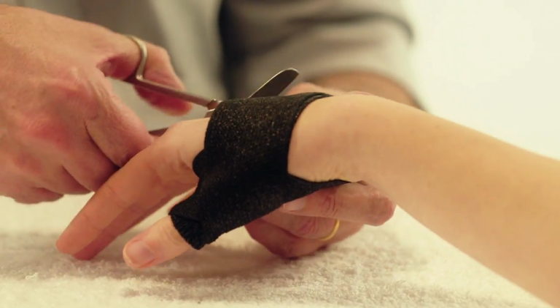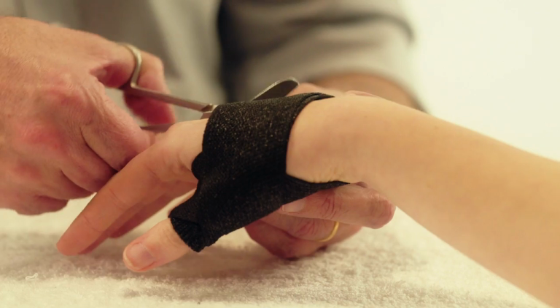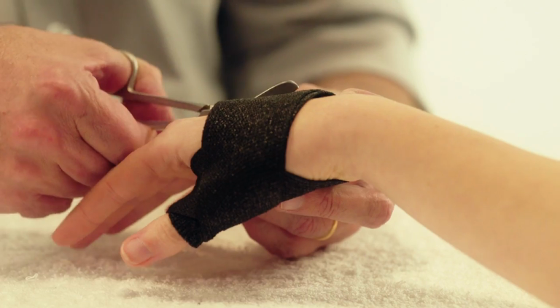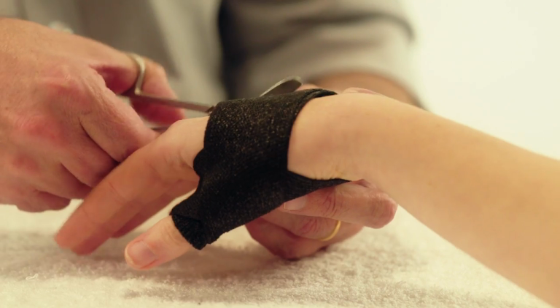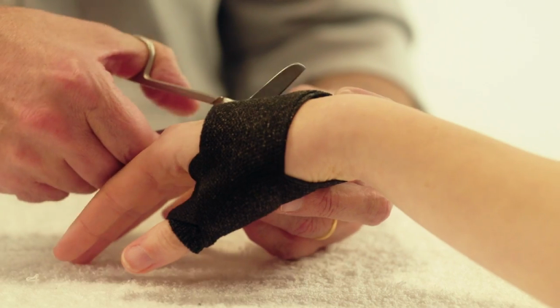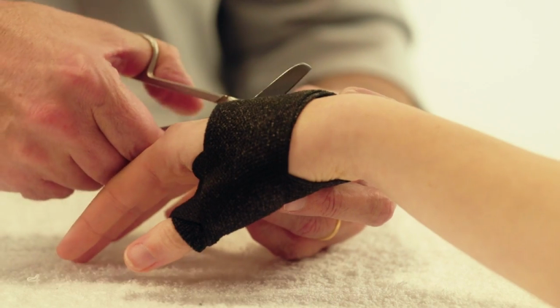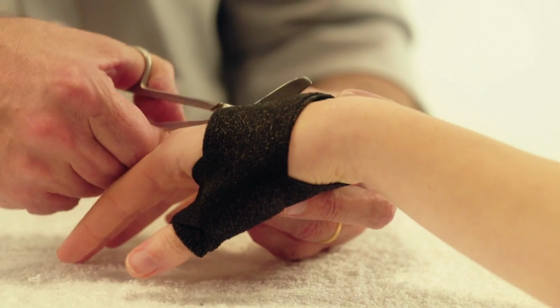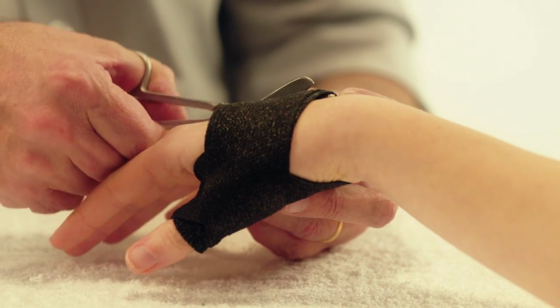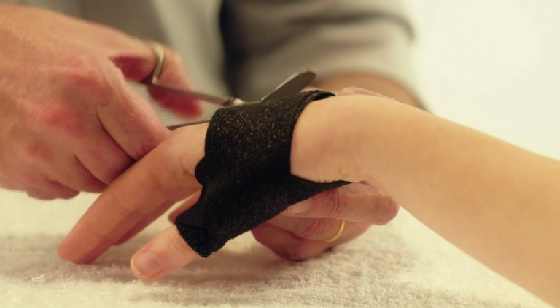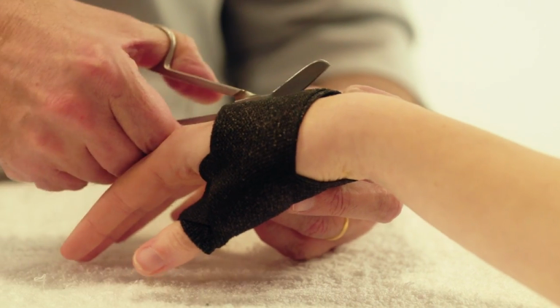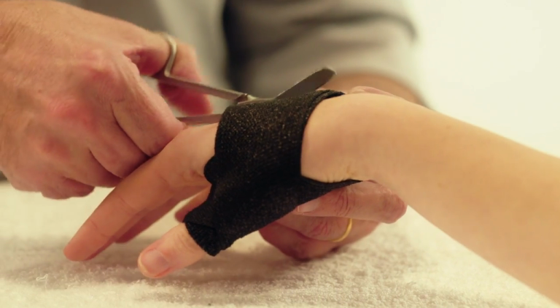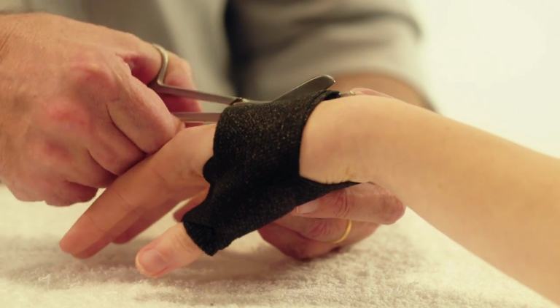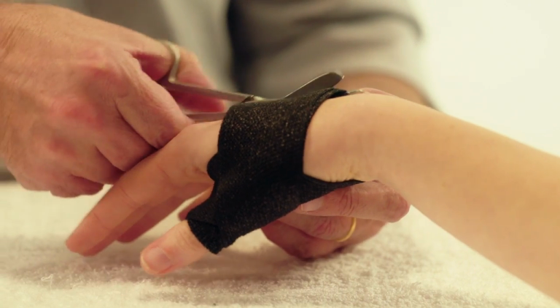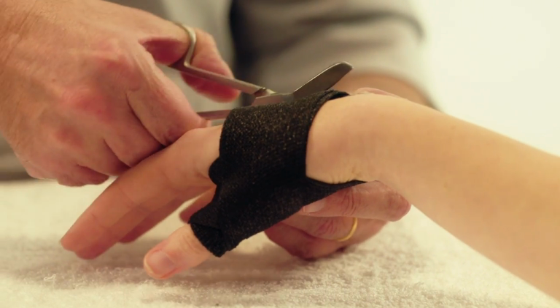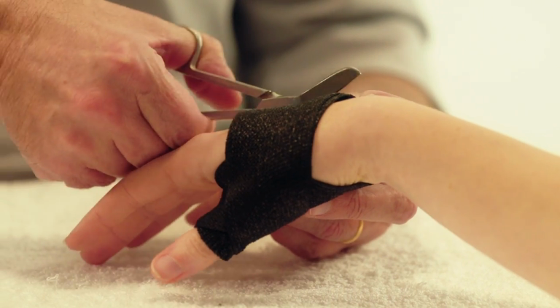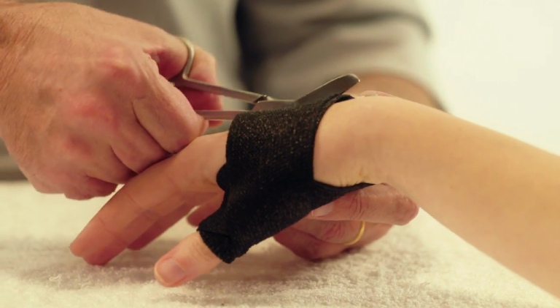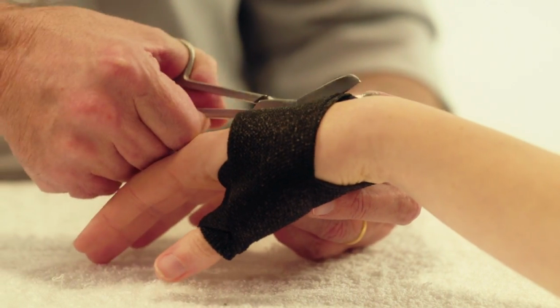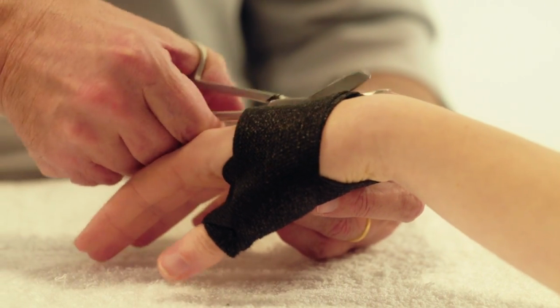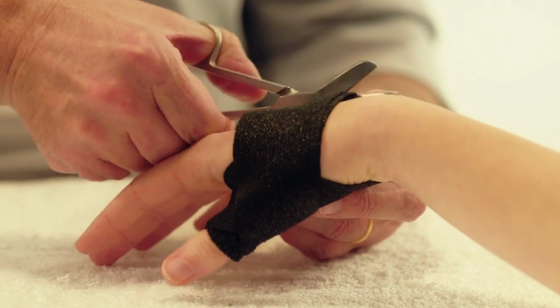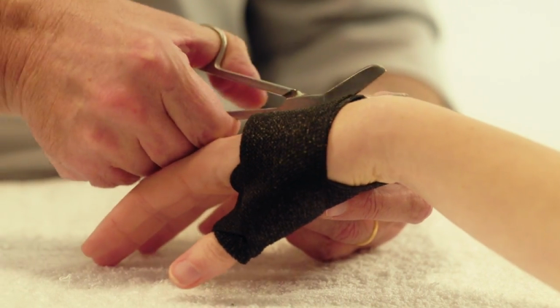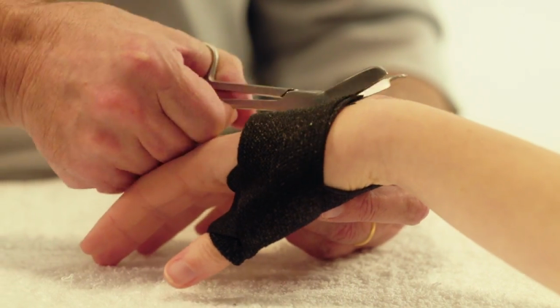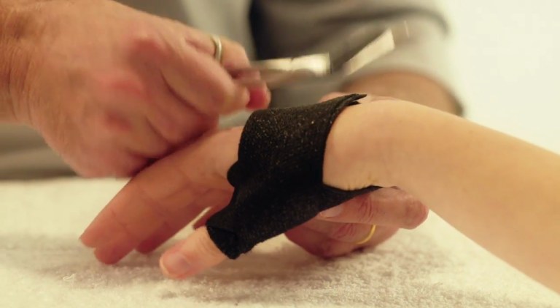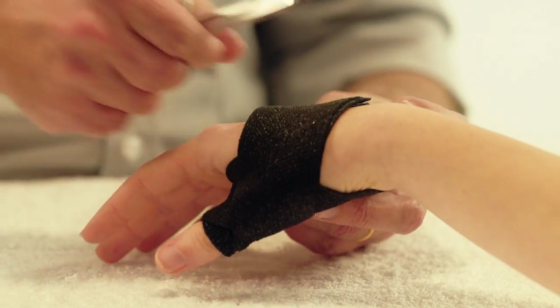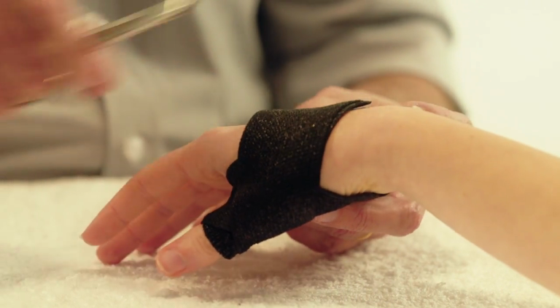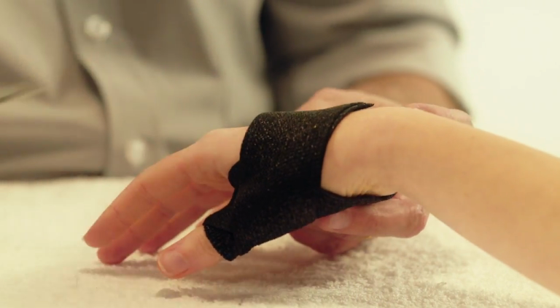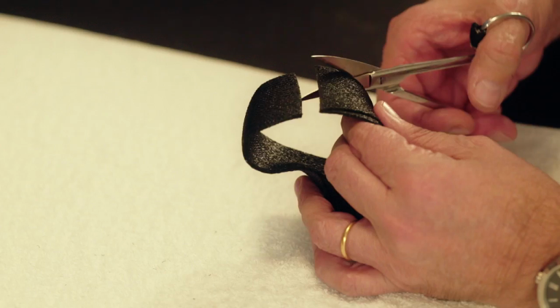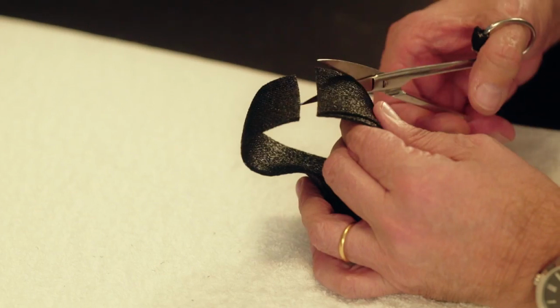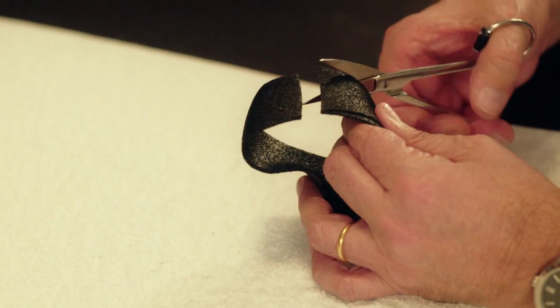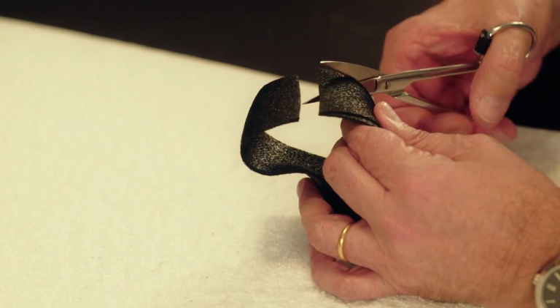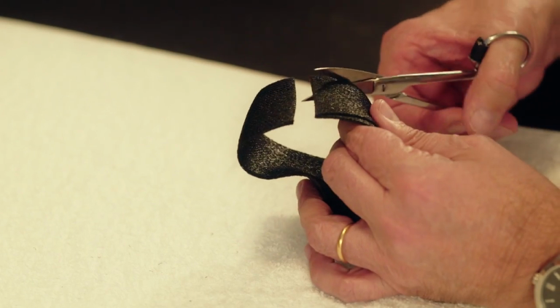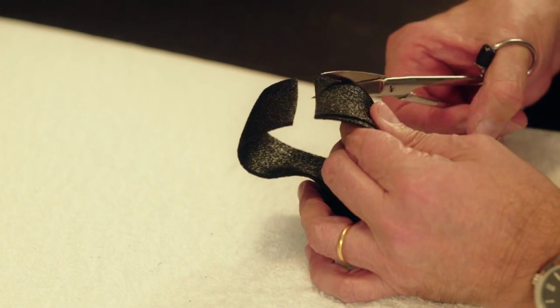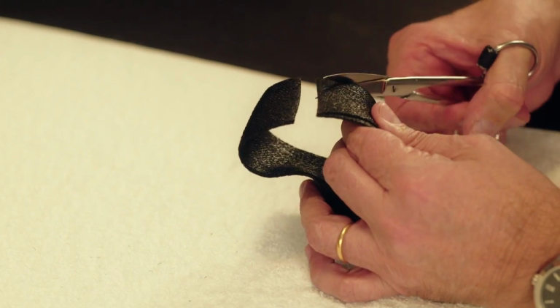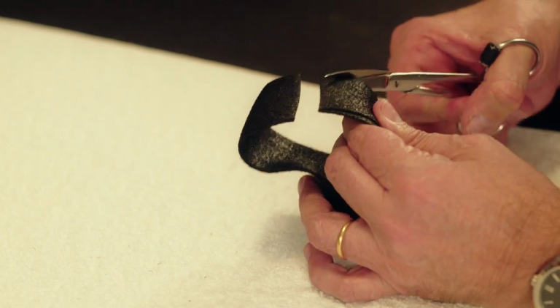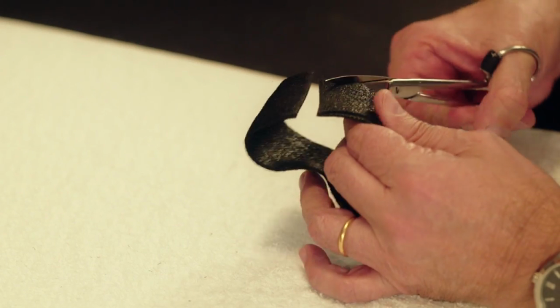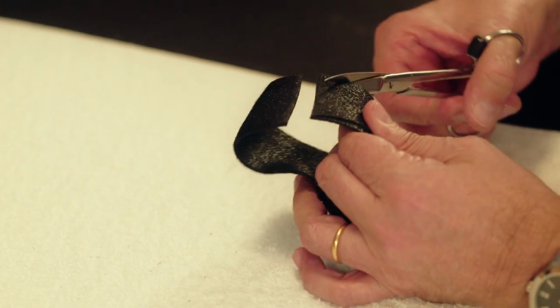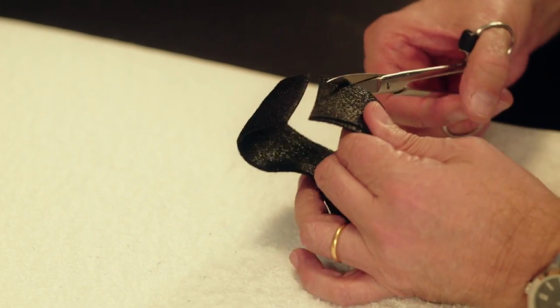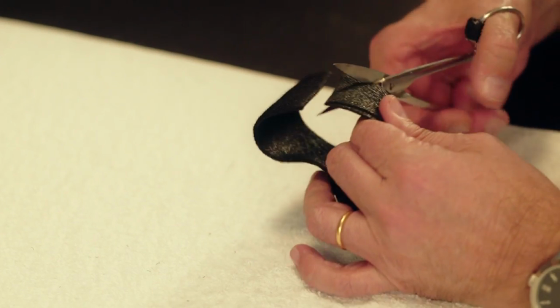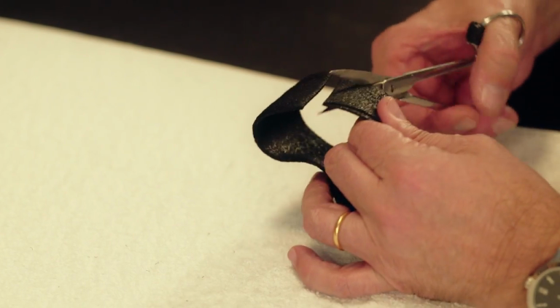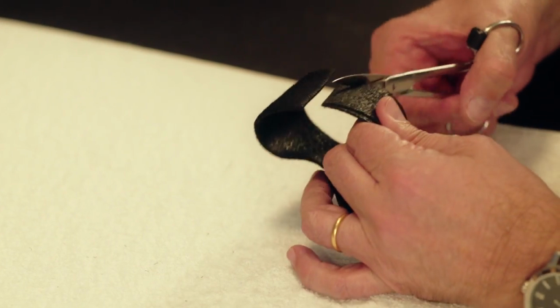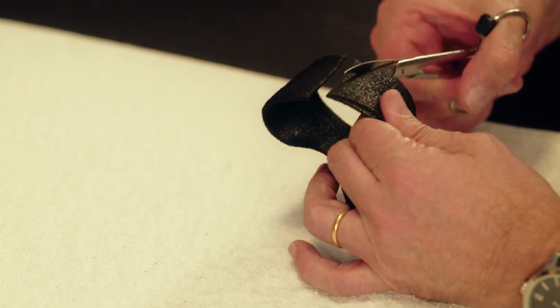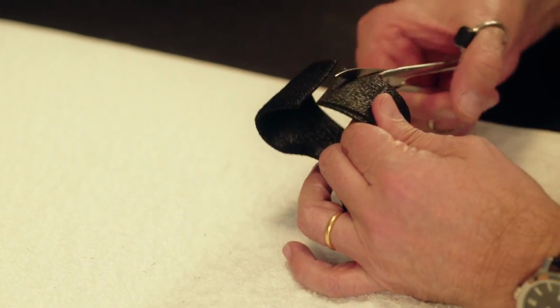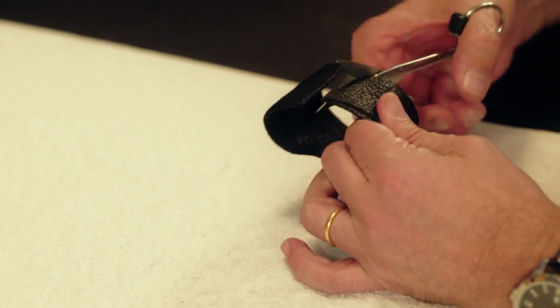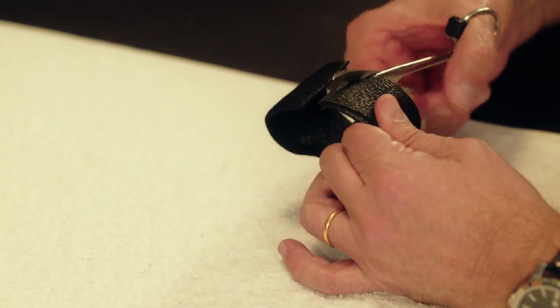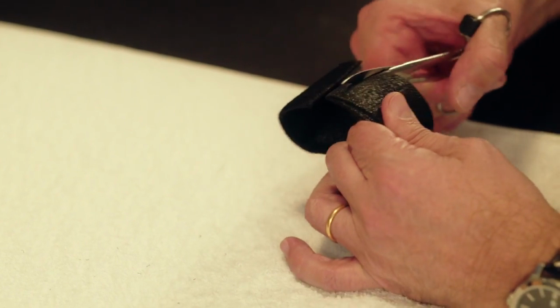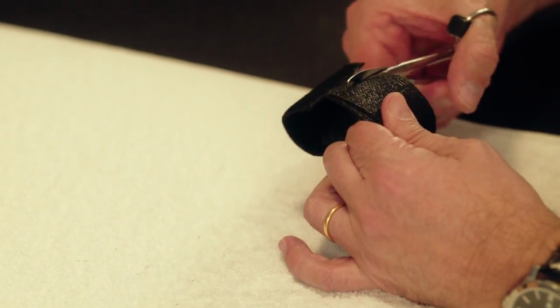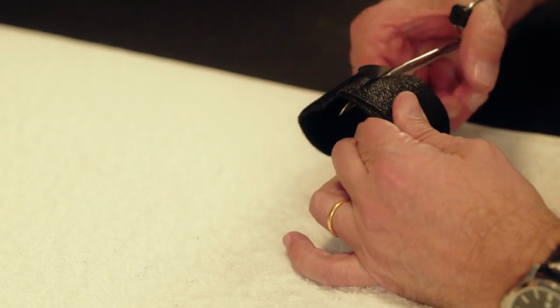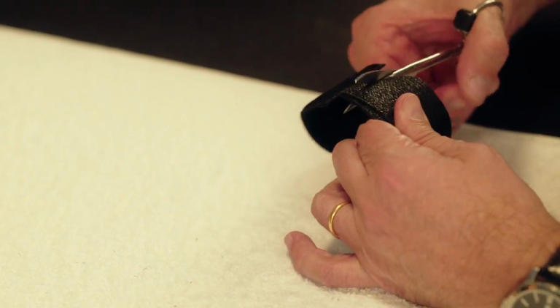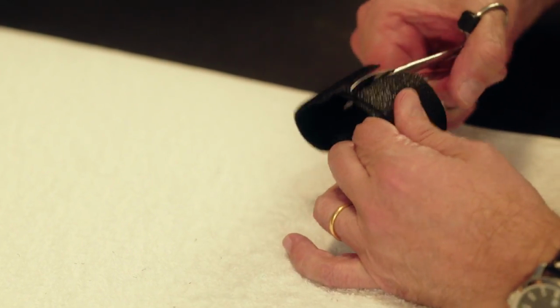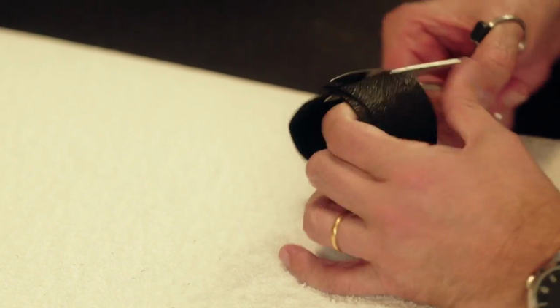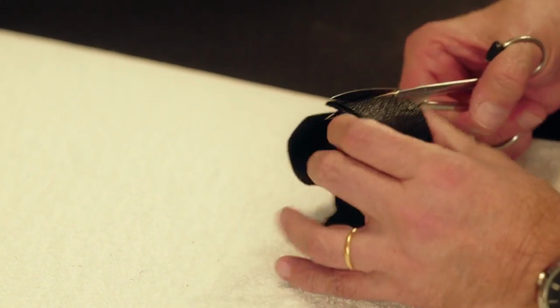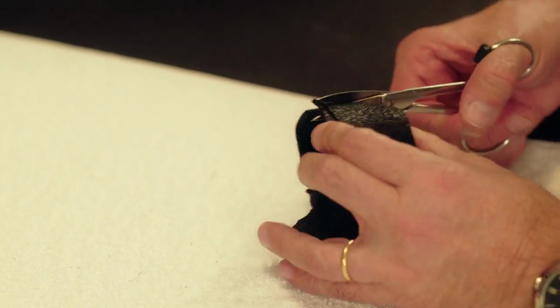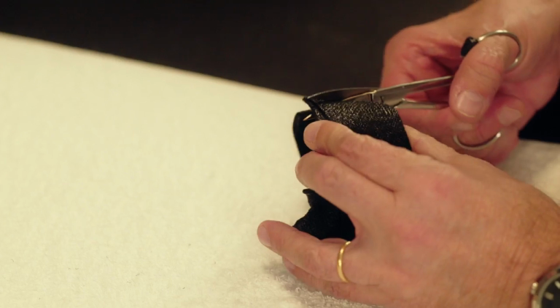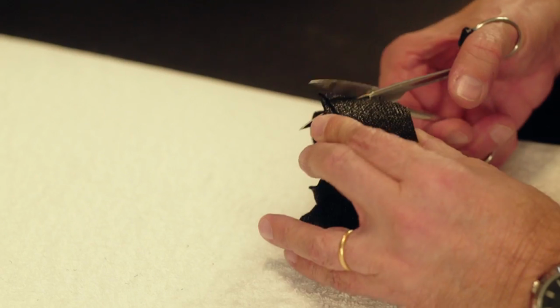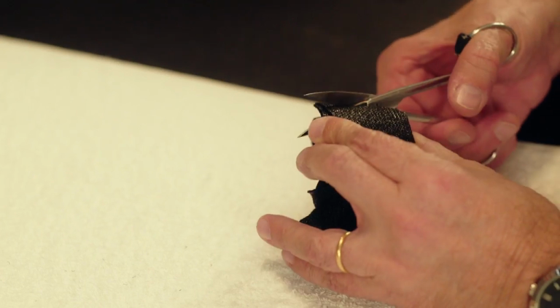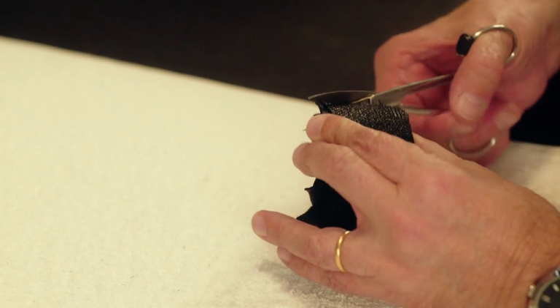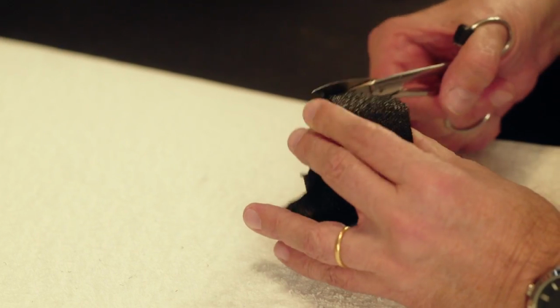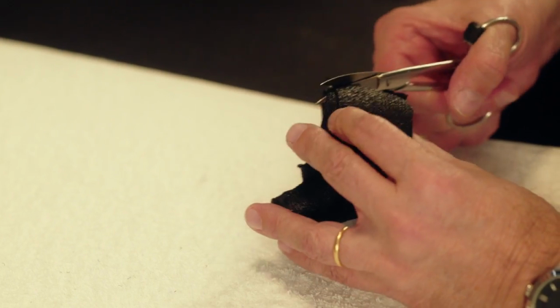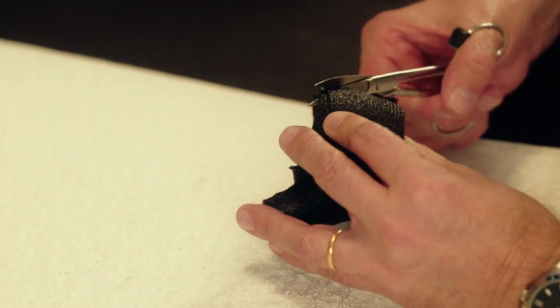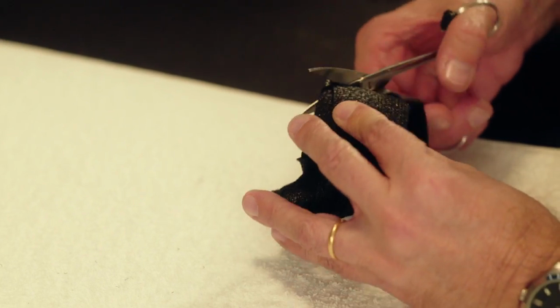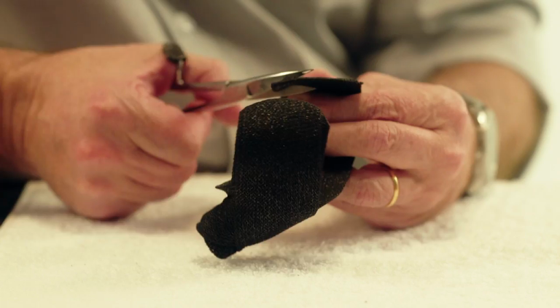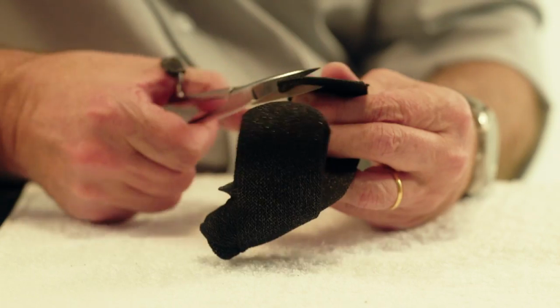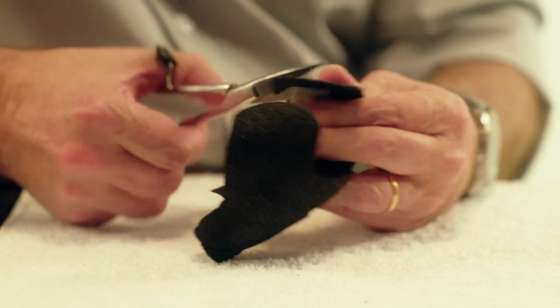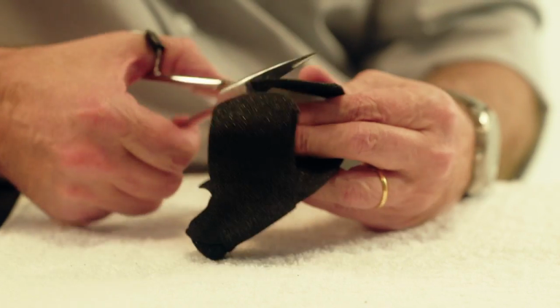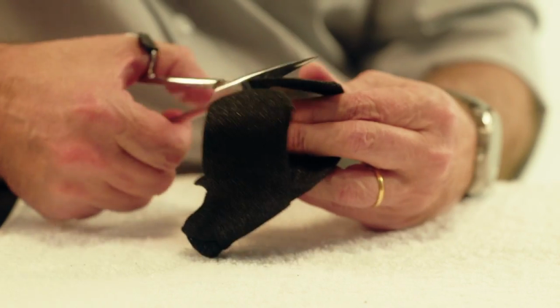When the orthosis has hardened, cut the dorsal band with bandage scissors and round the corners of the two cut edges.